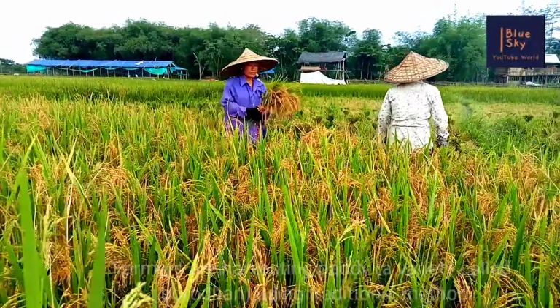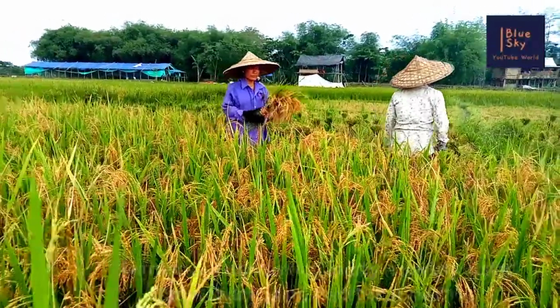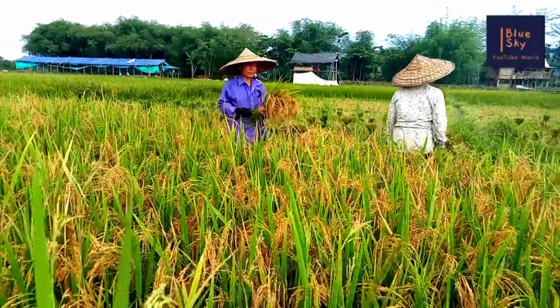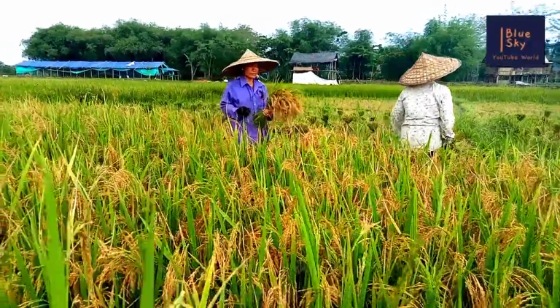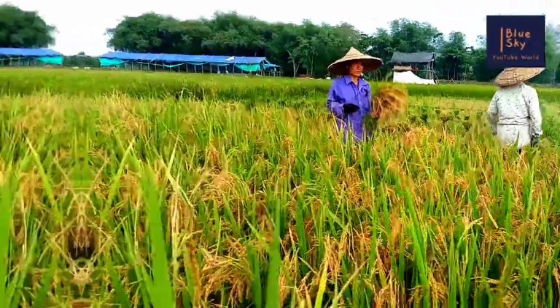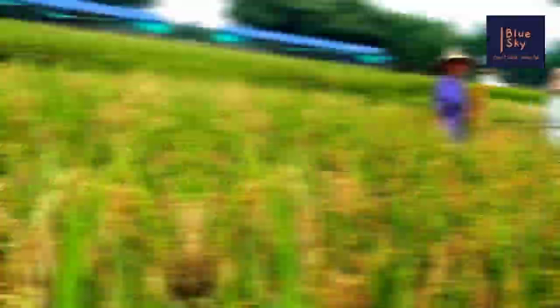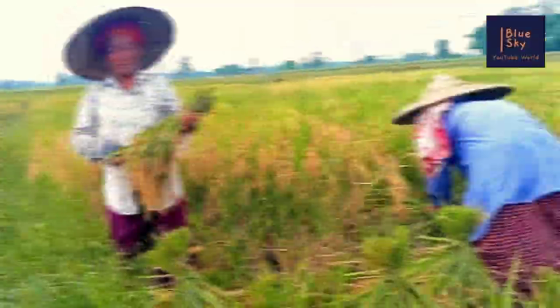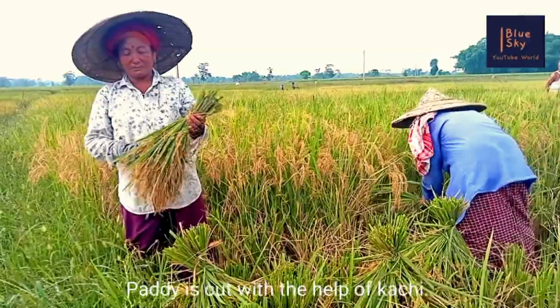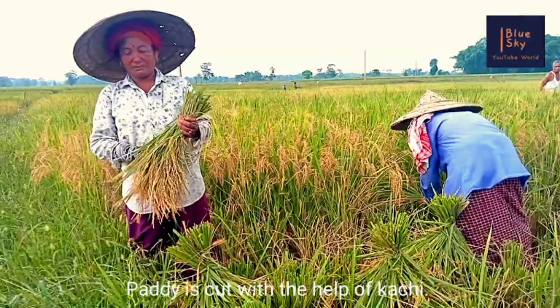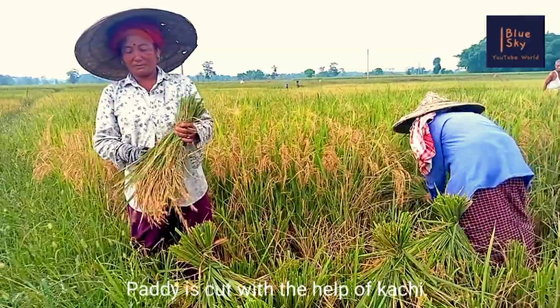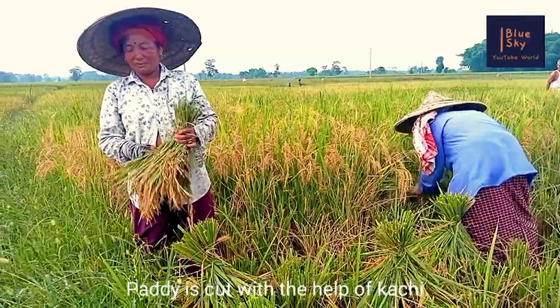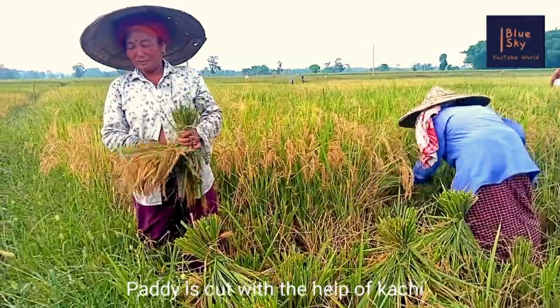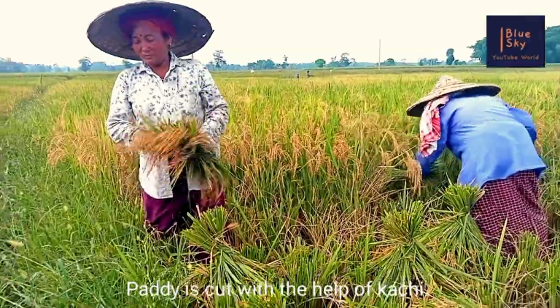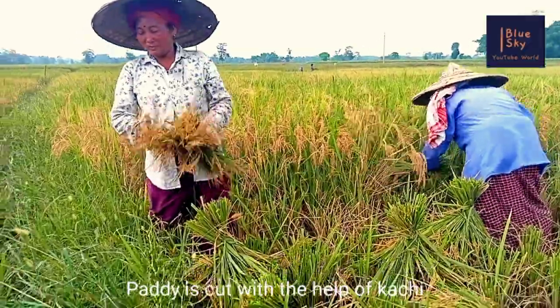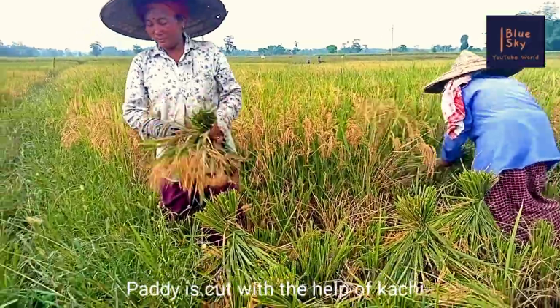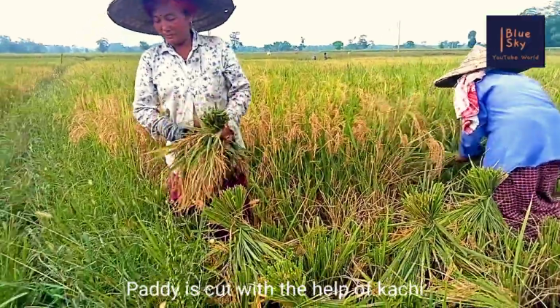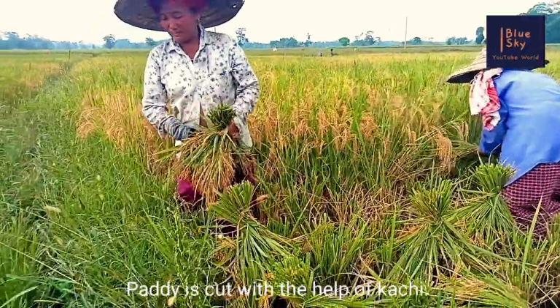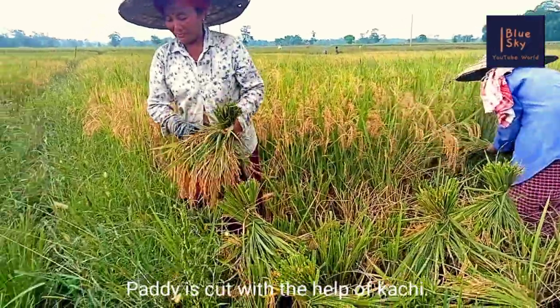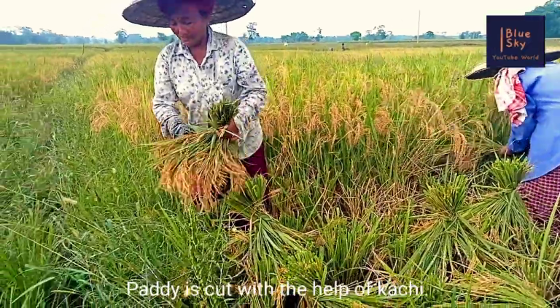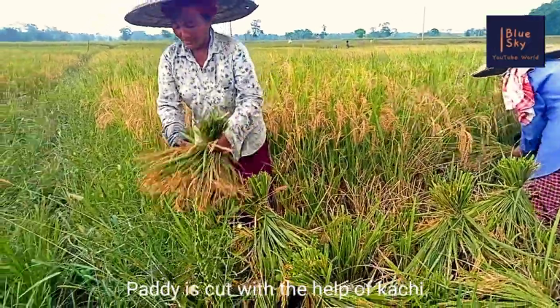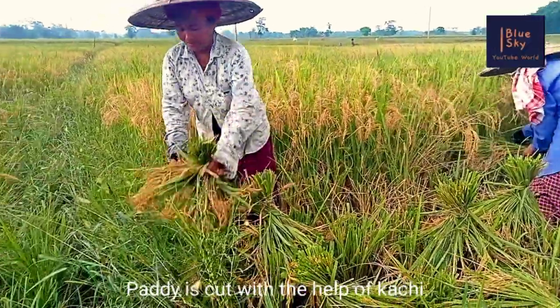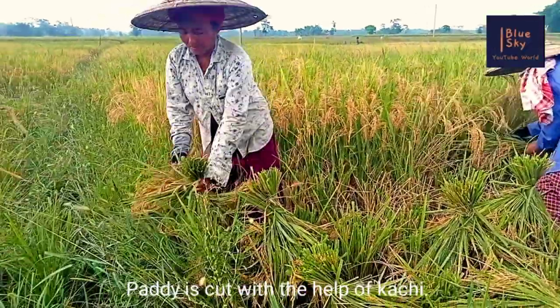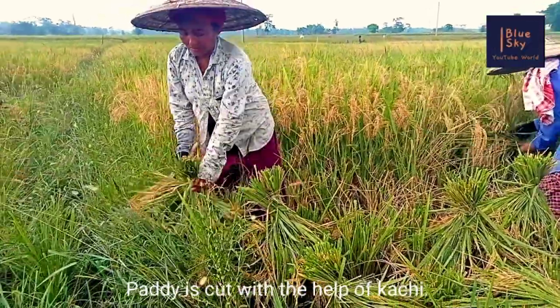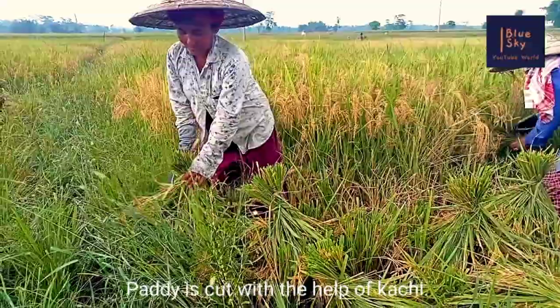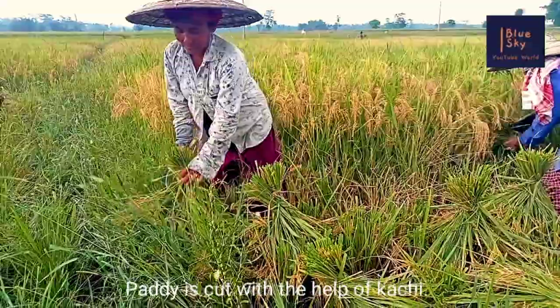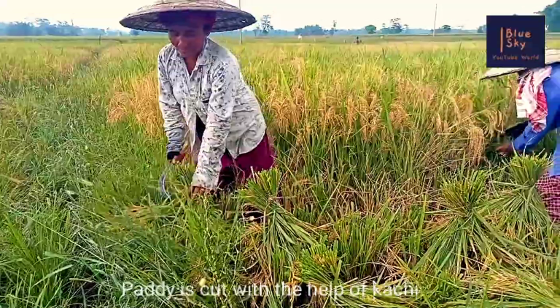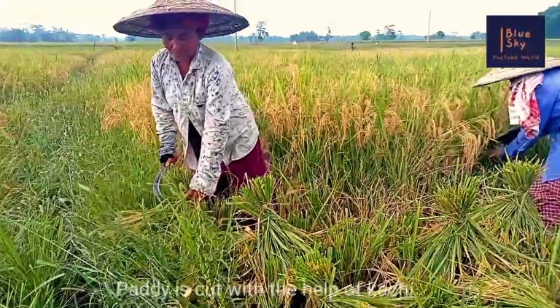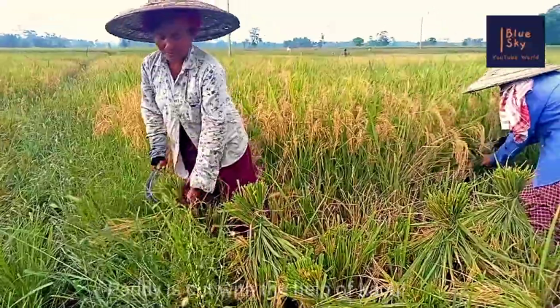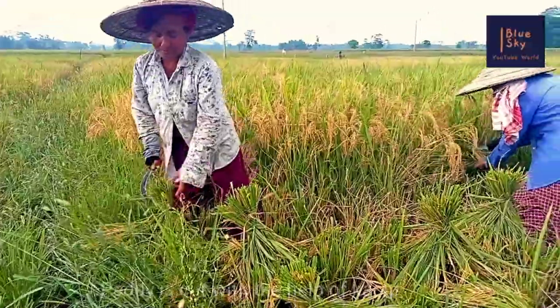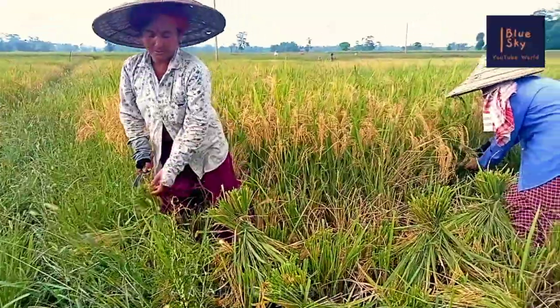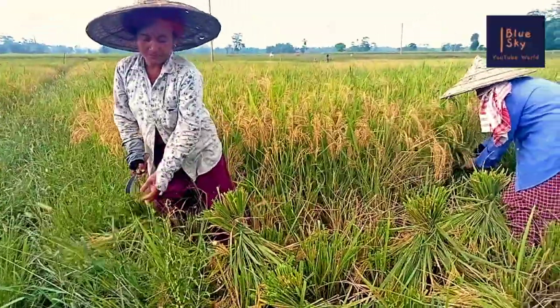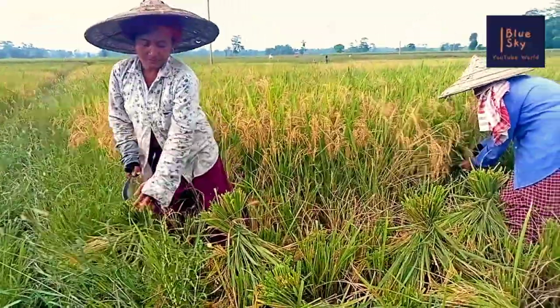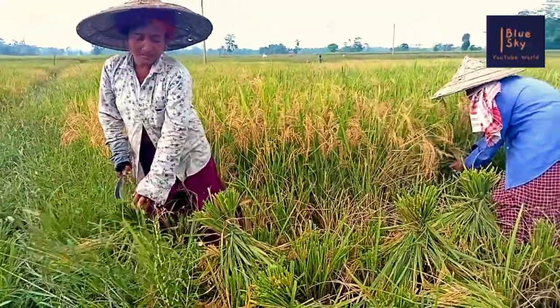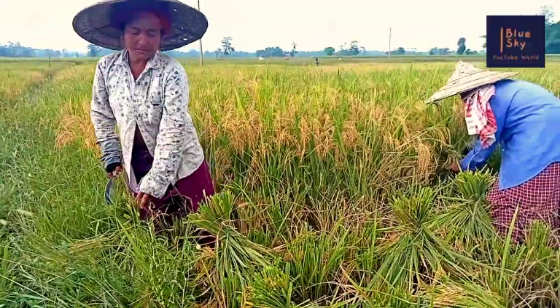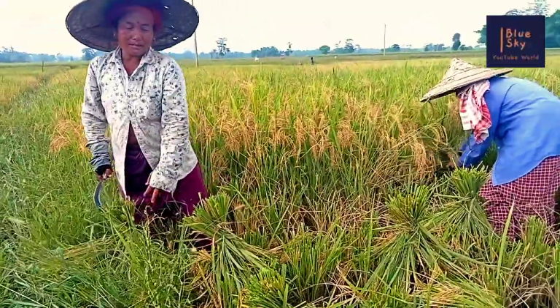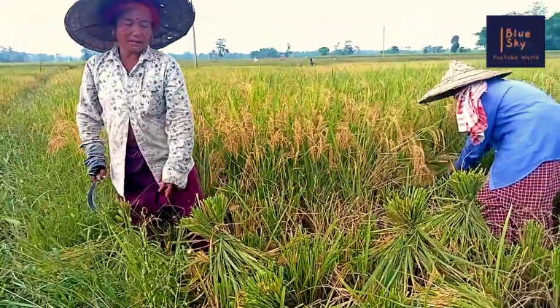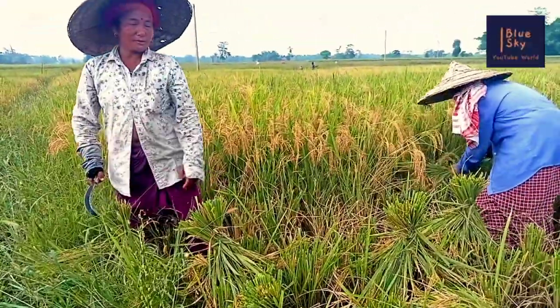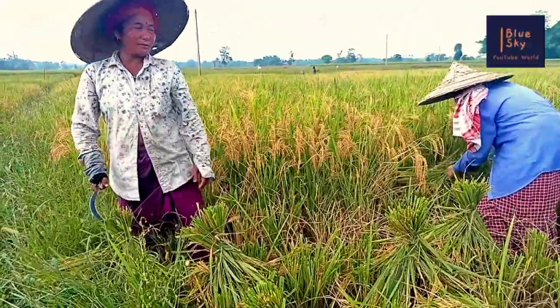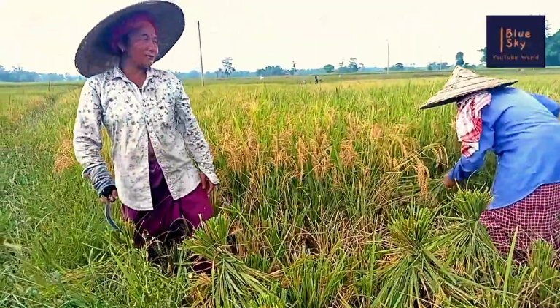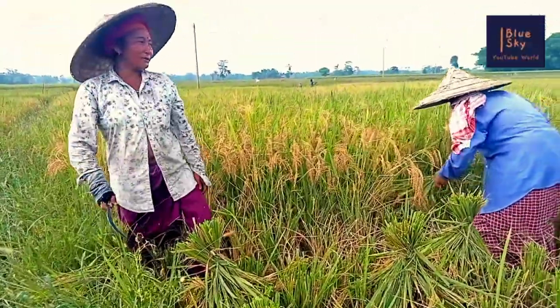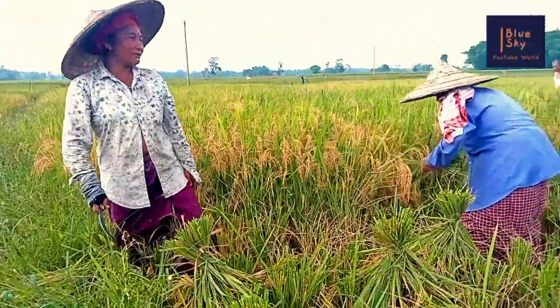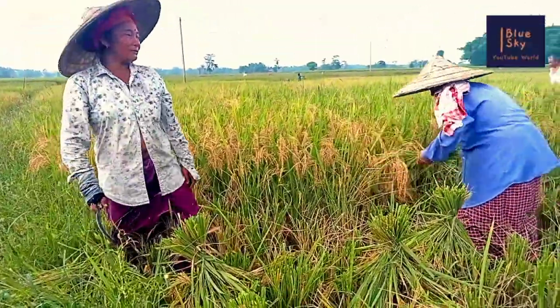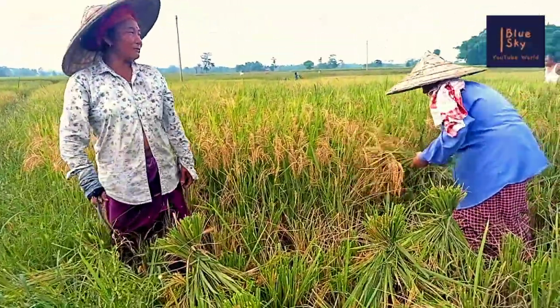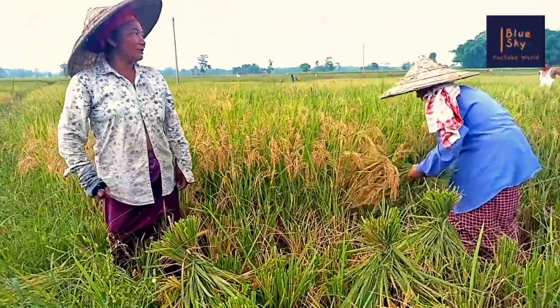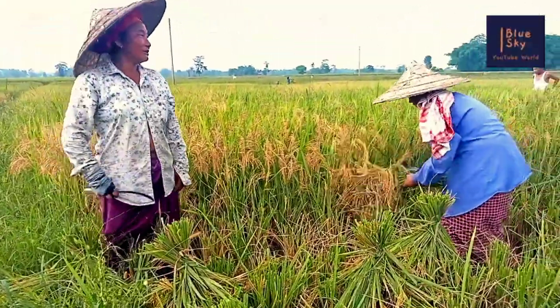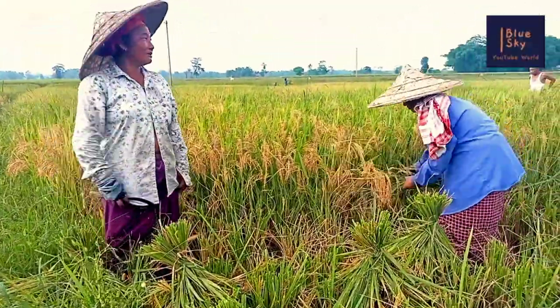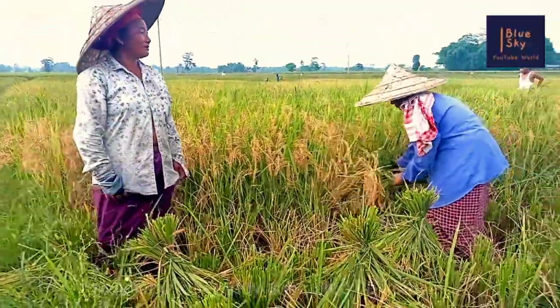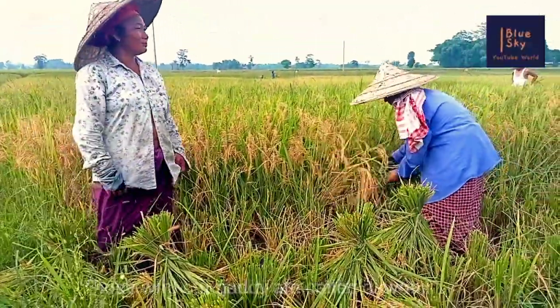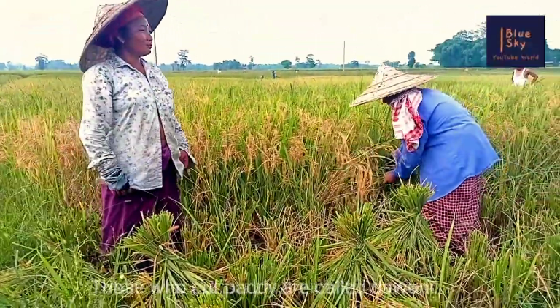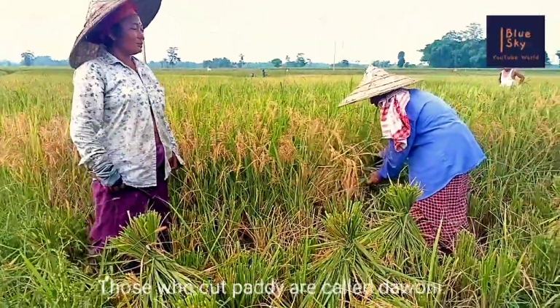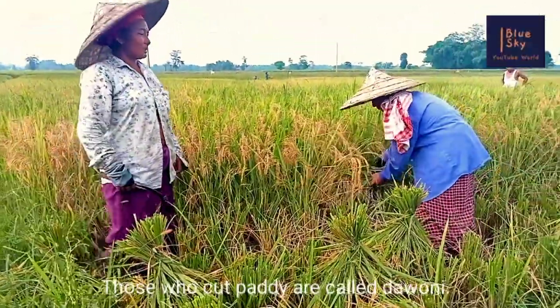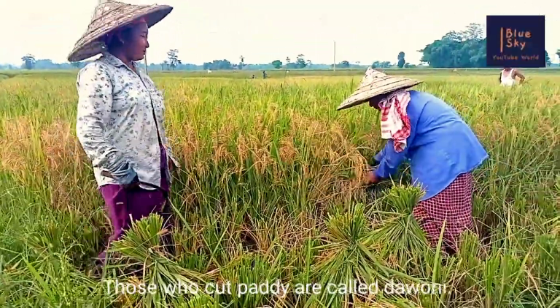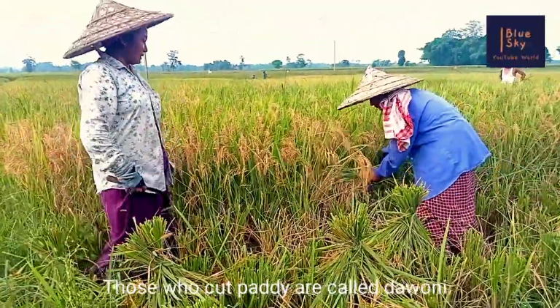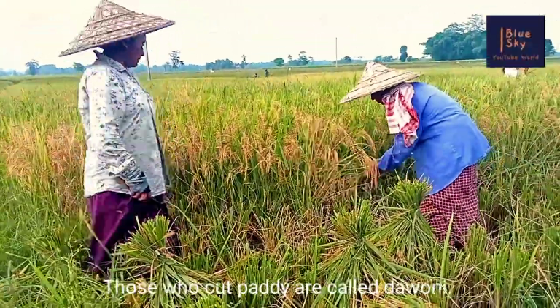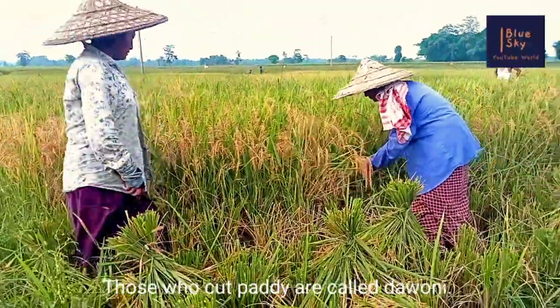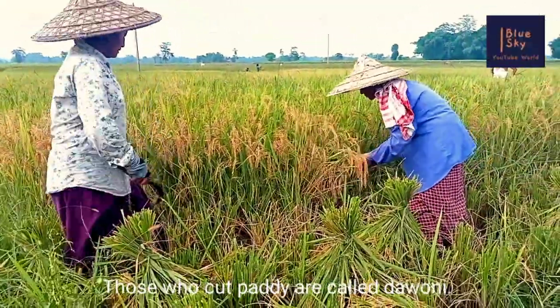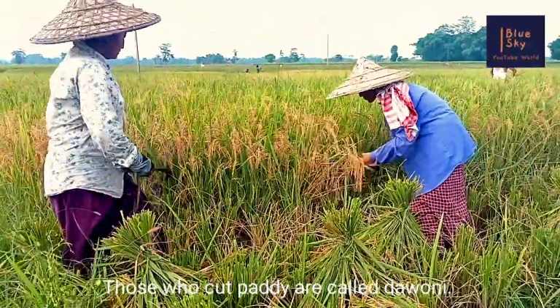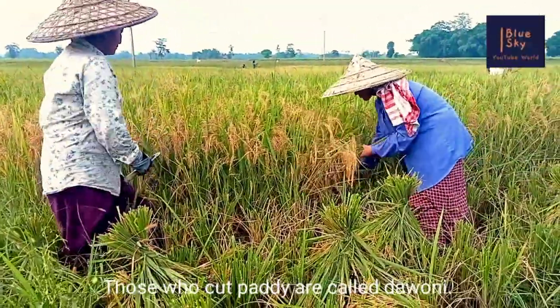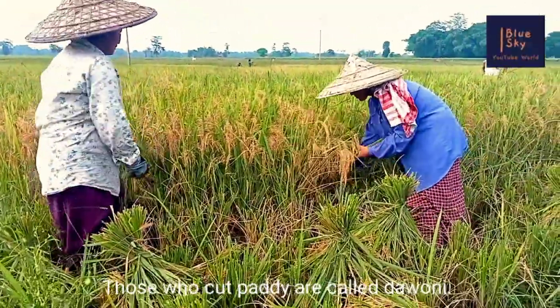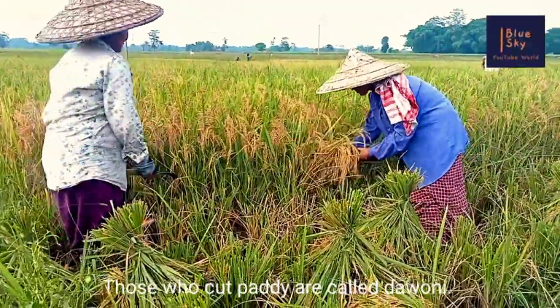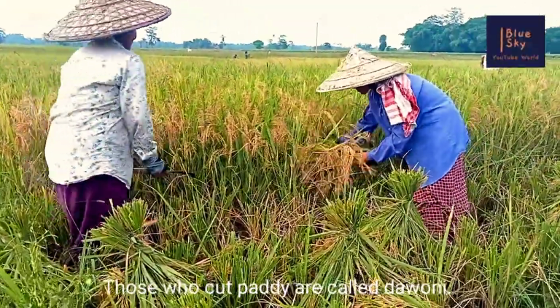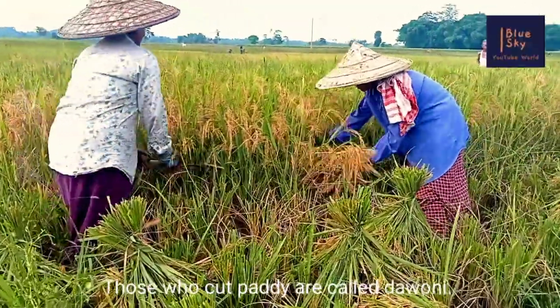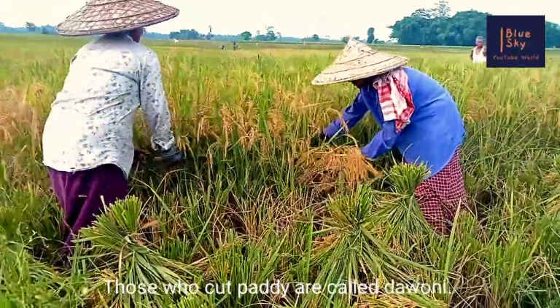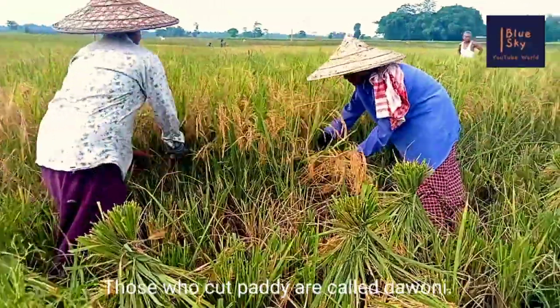Pedi is cut with the help of Kashi. Those who cut pedi are called Daoni.